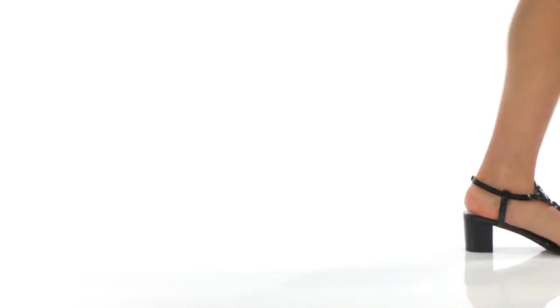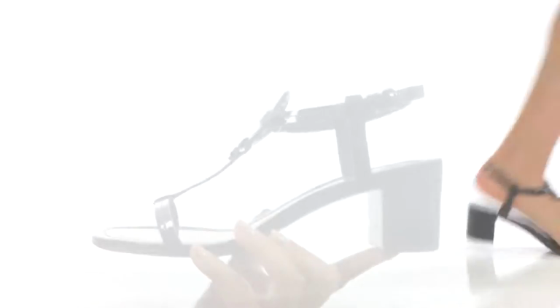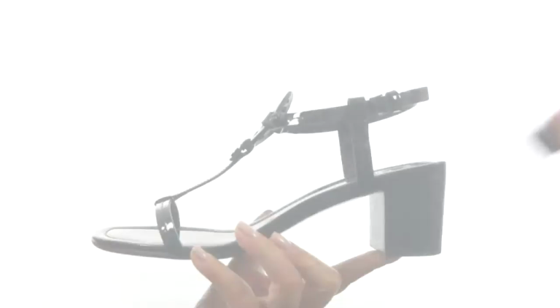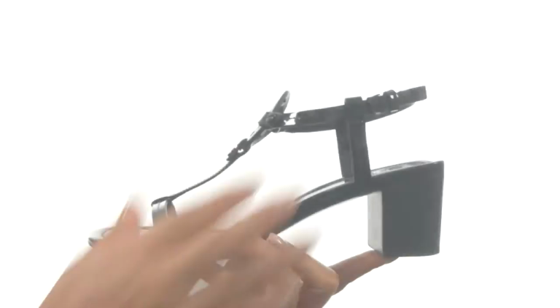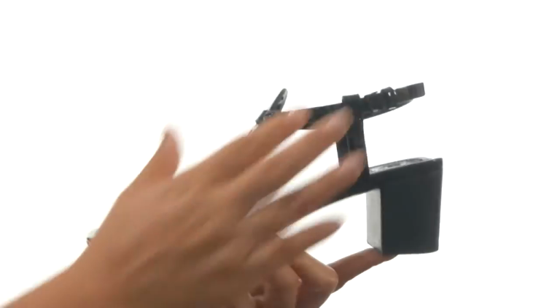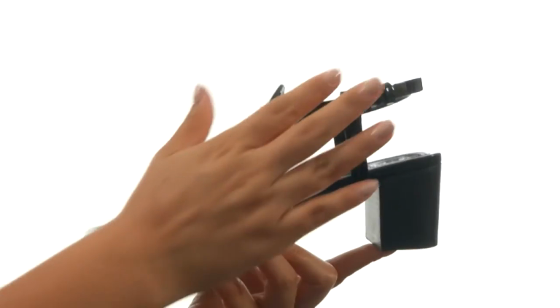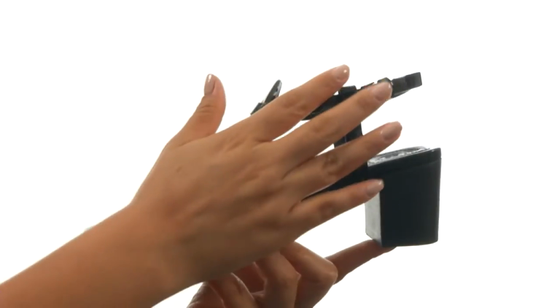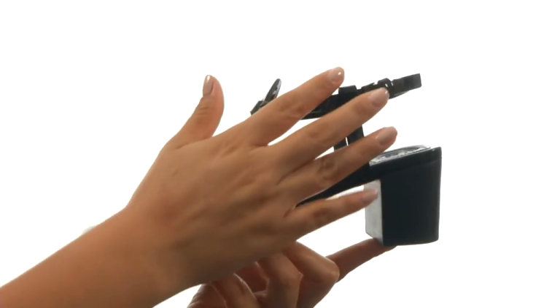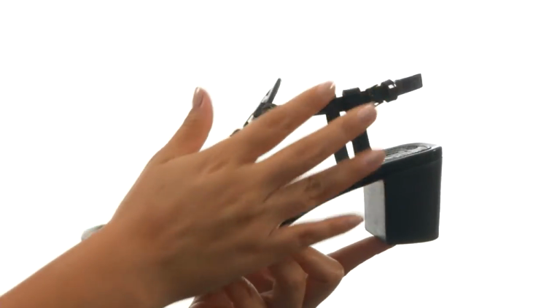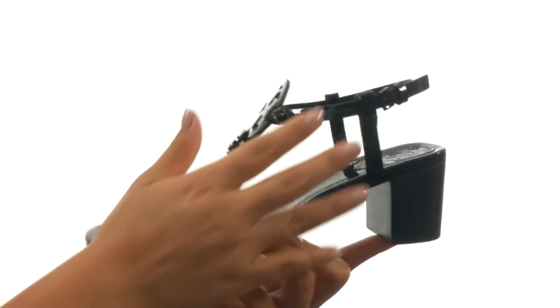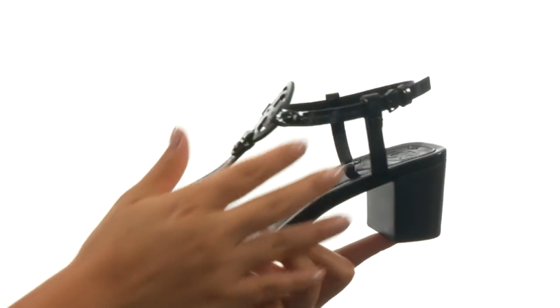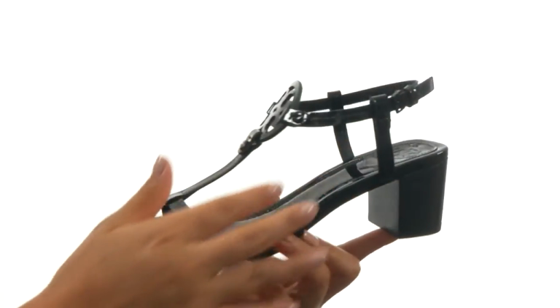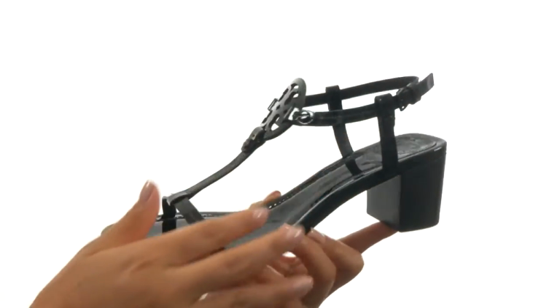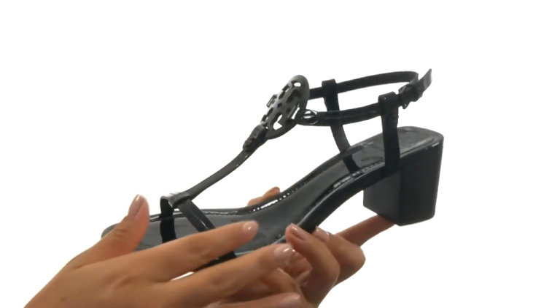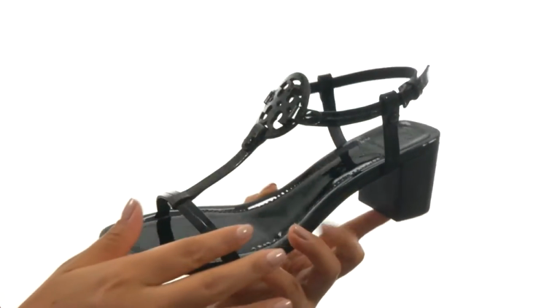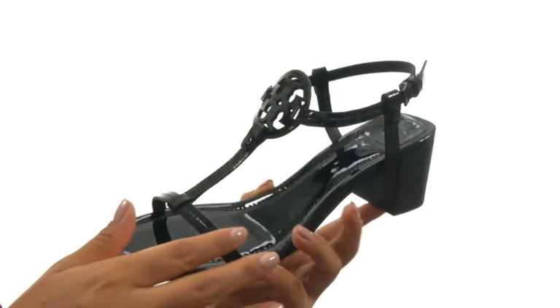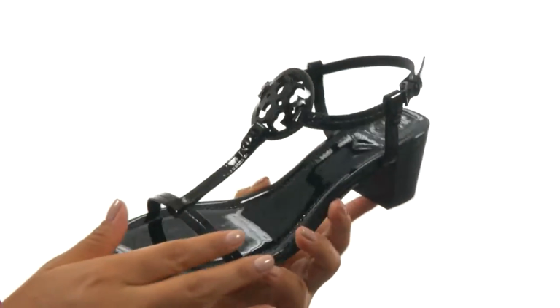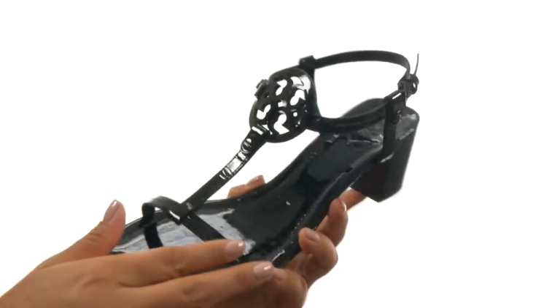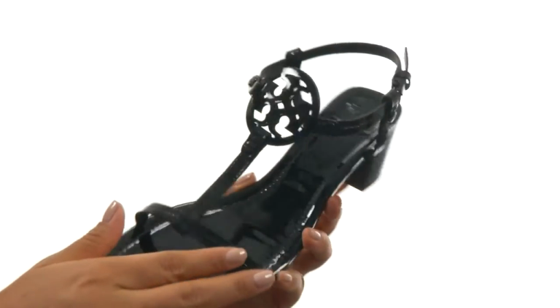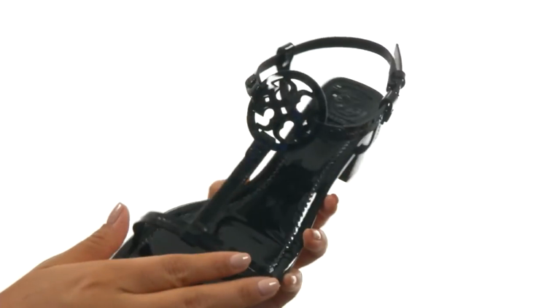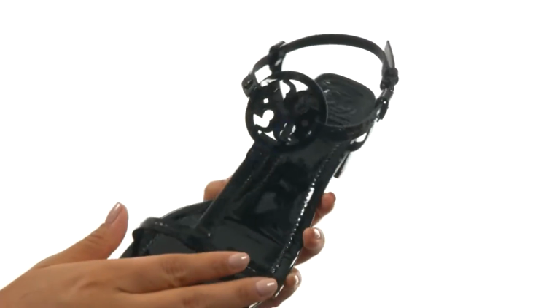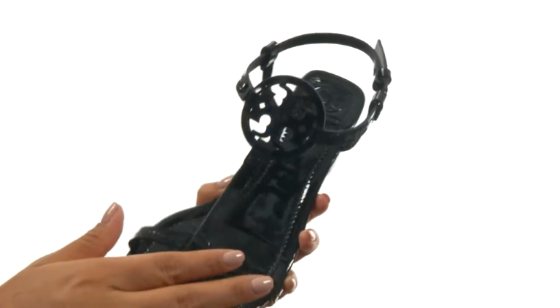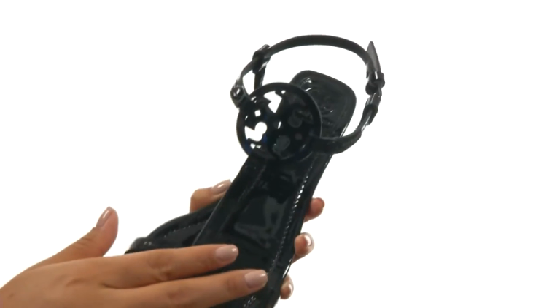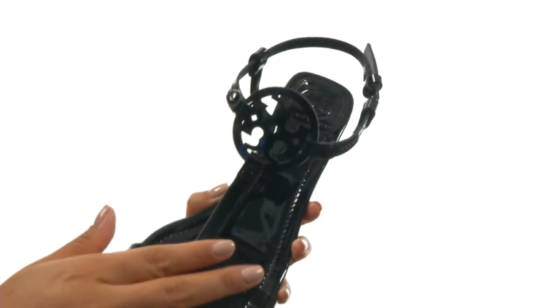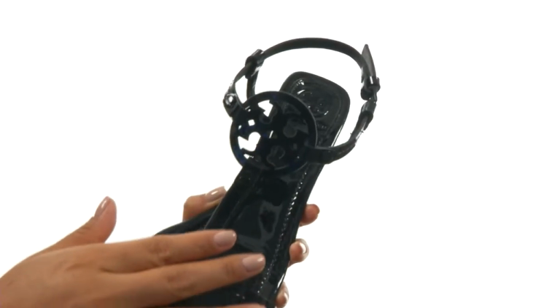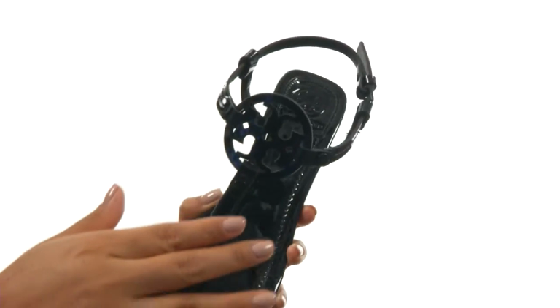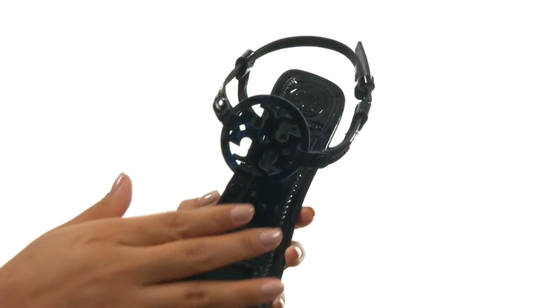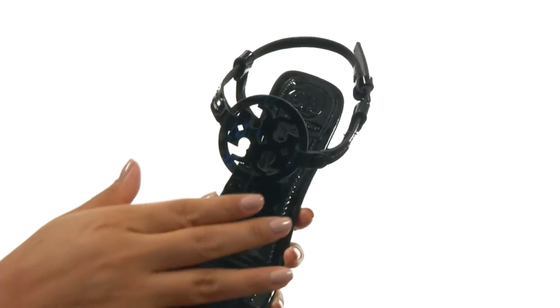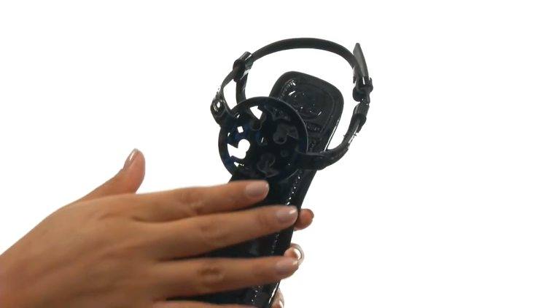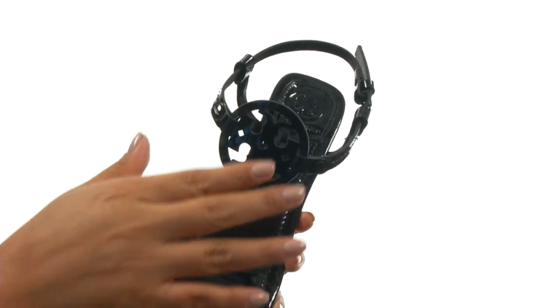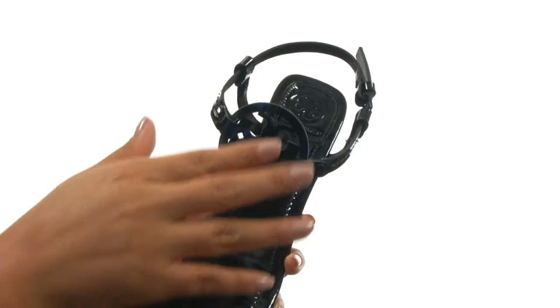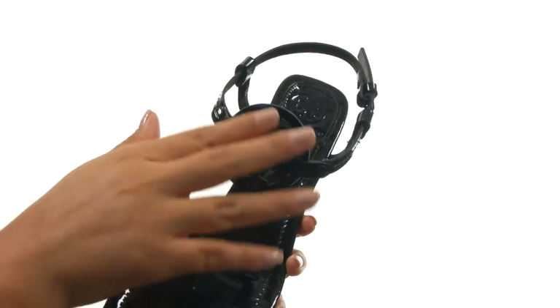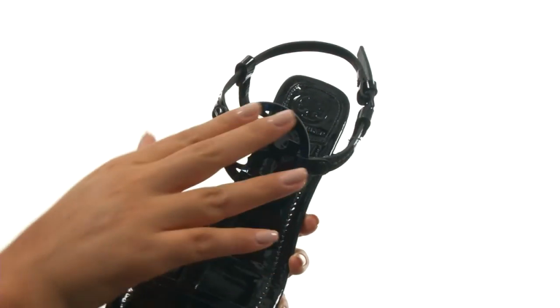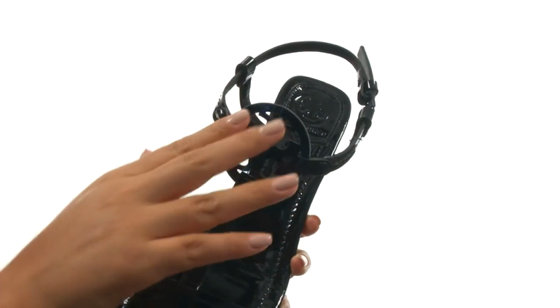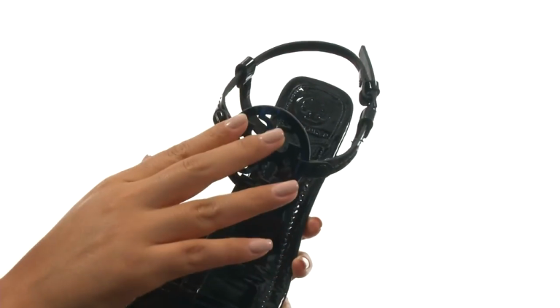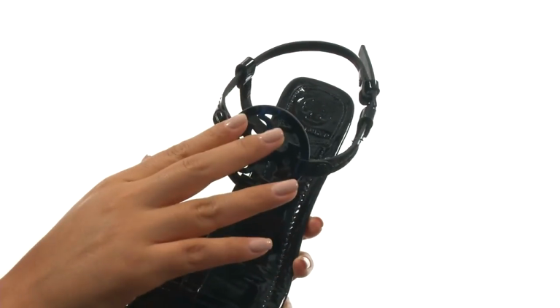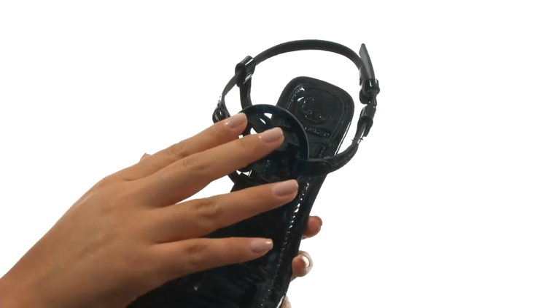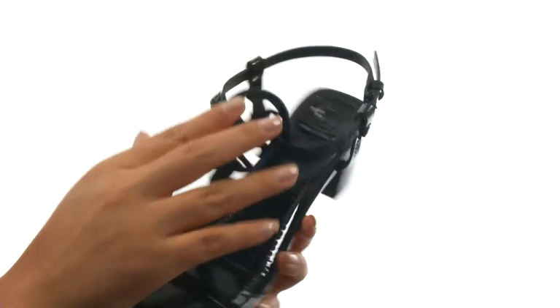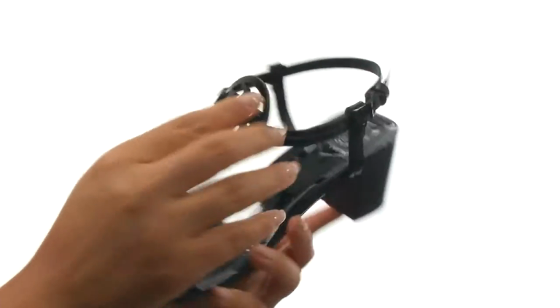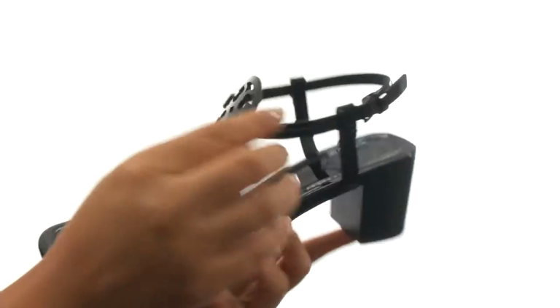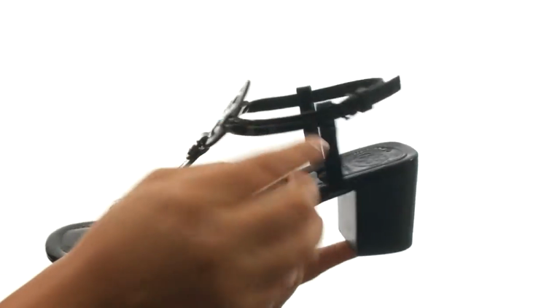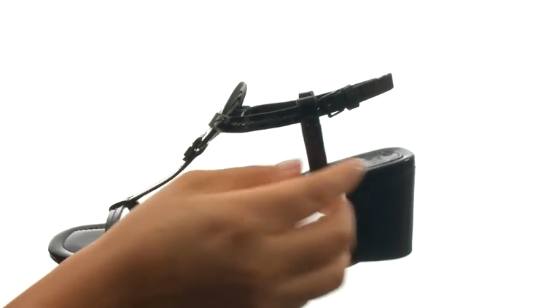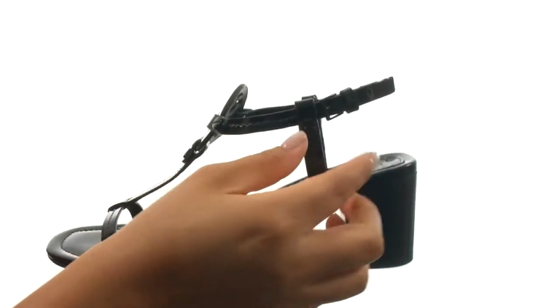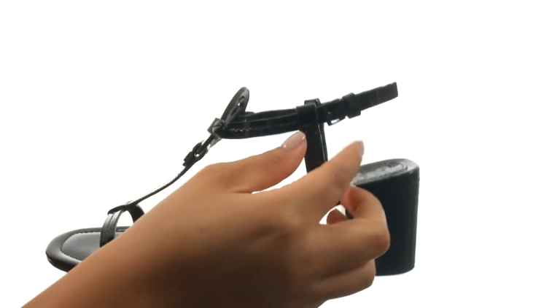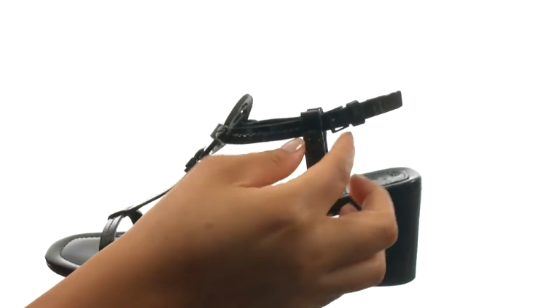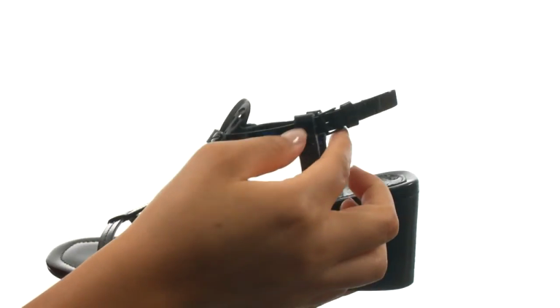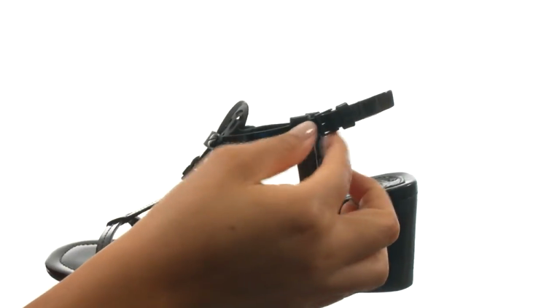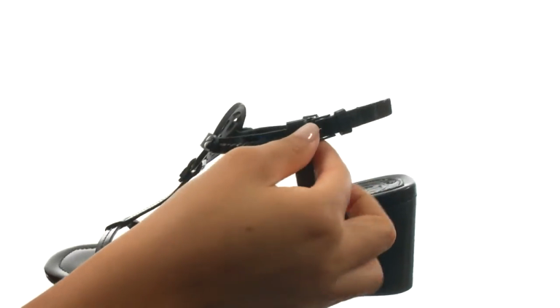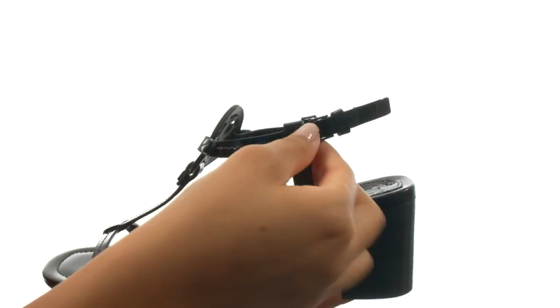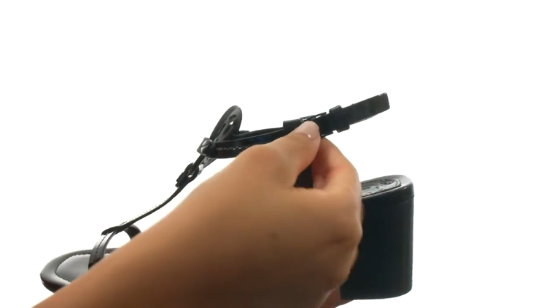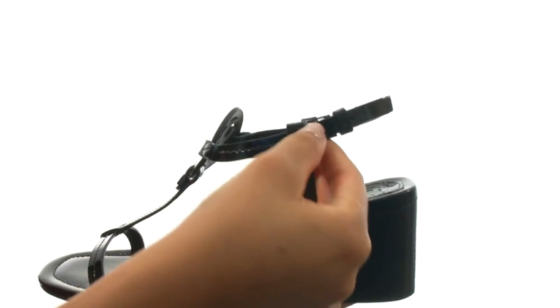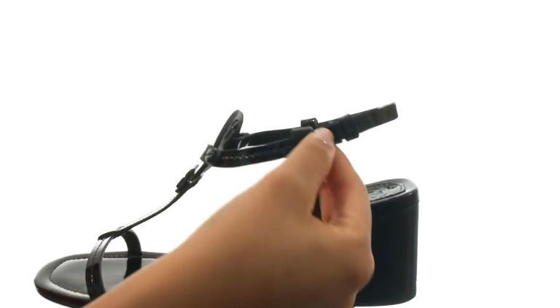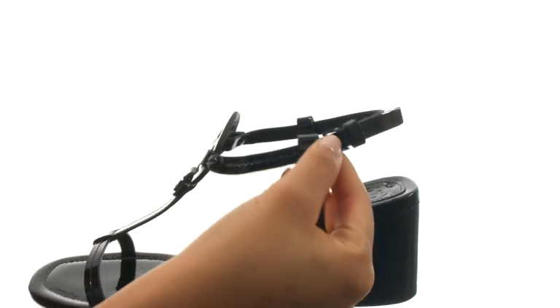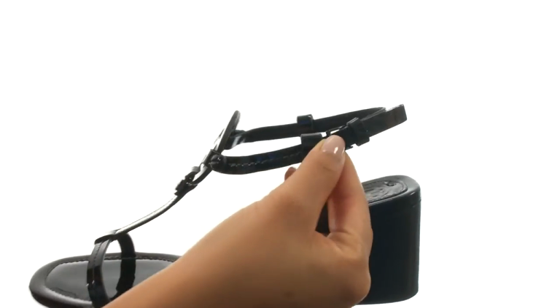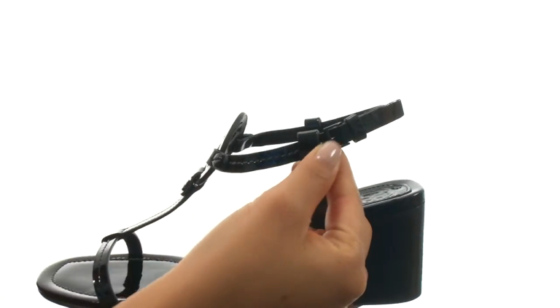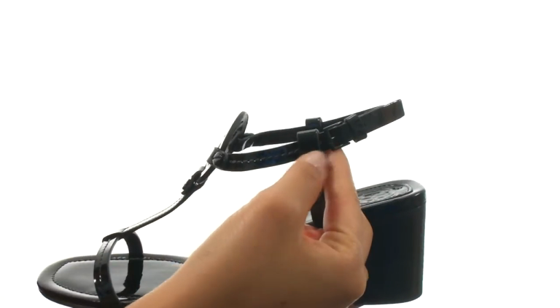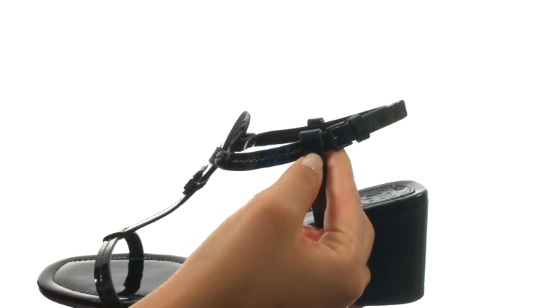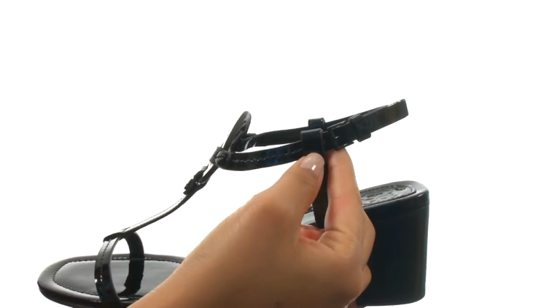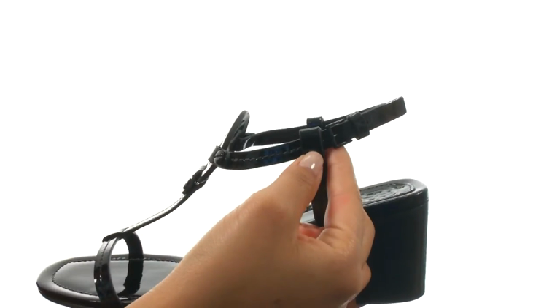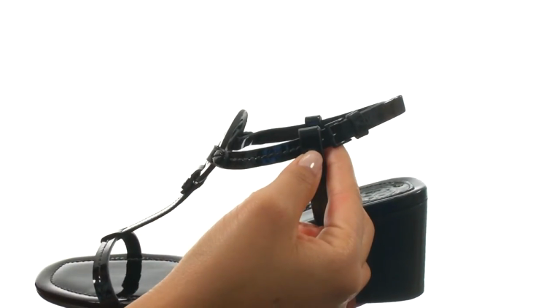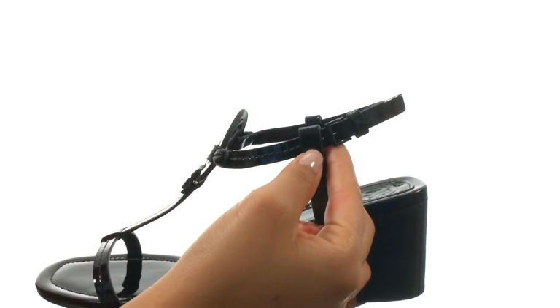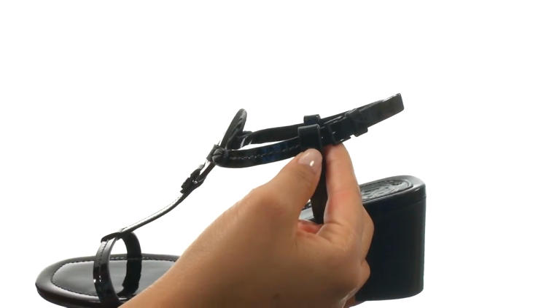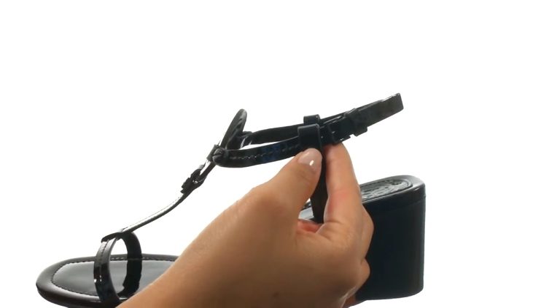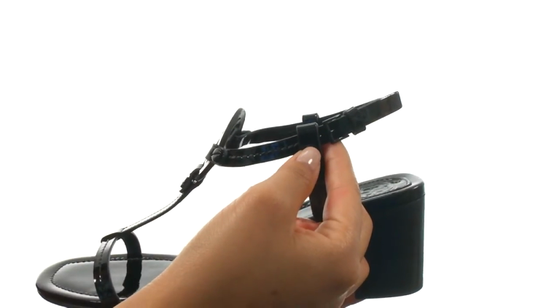These sandals have a leather upper with the signature logo detail at the vamp. There's a buckle closure to provide a secure and adjustable fit.